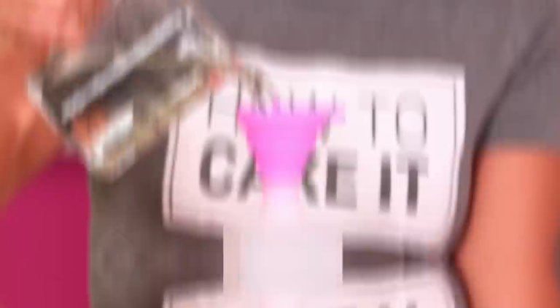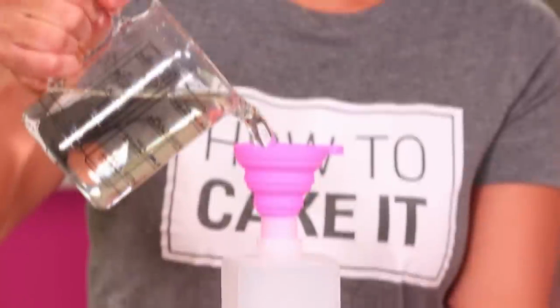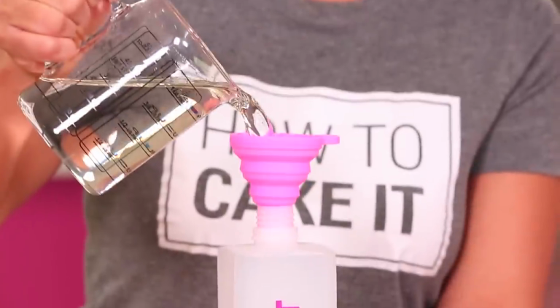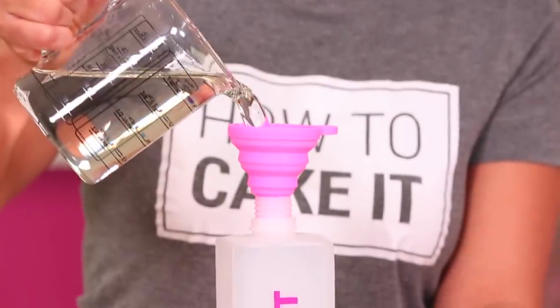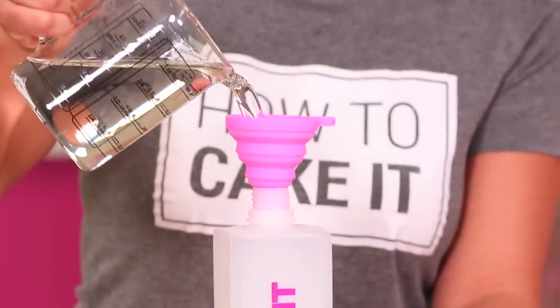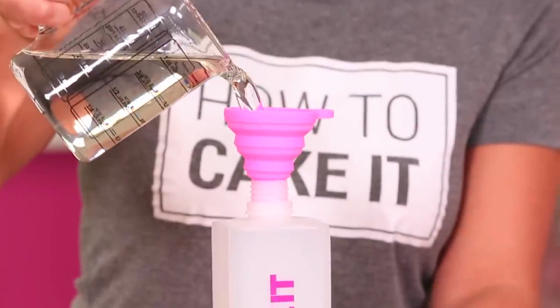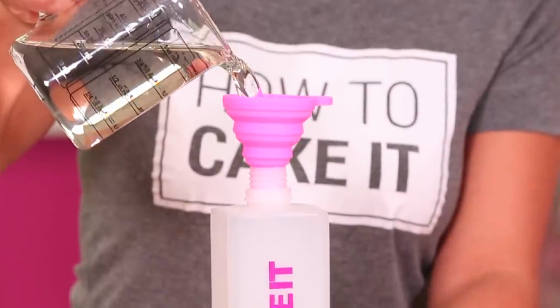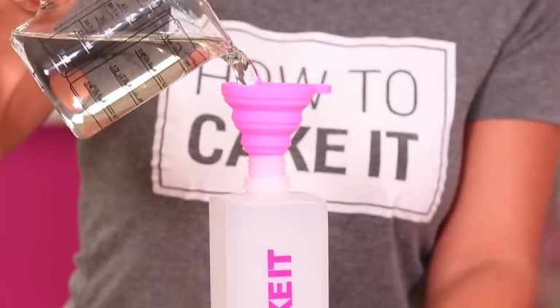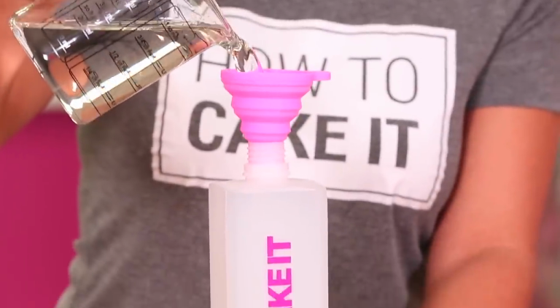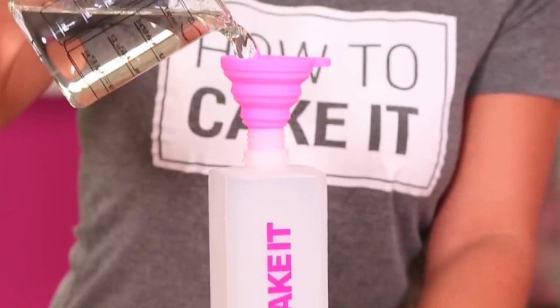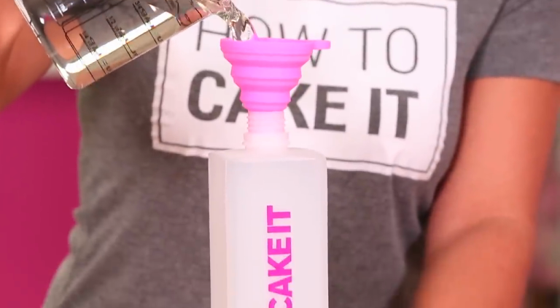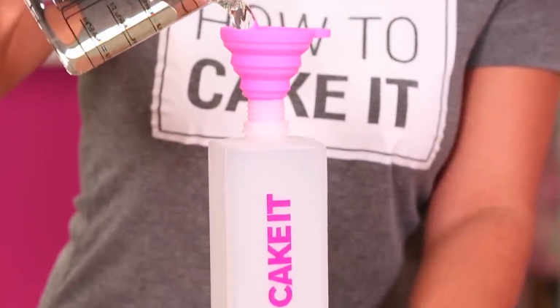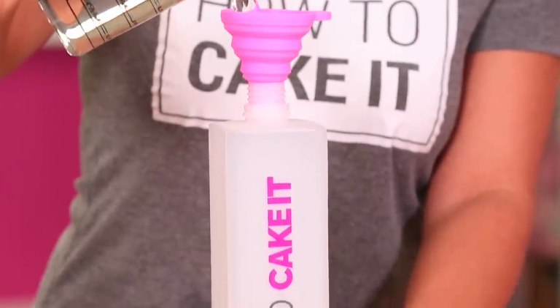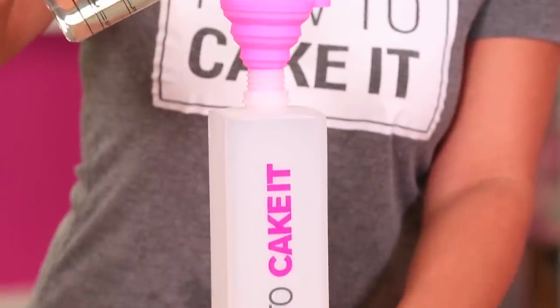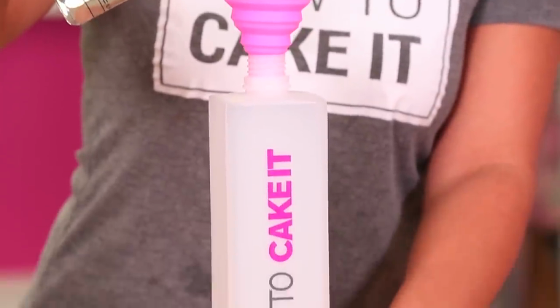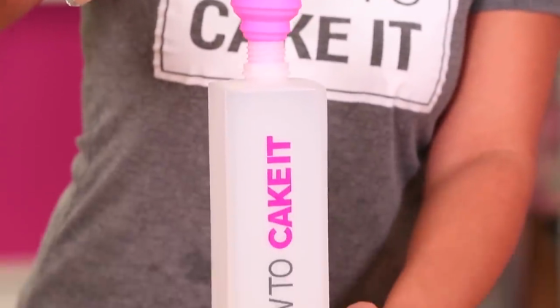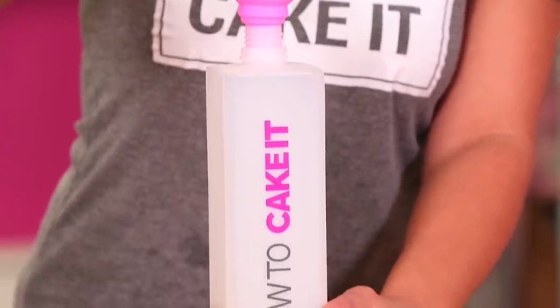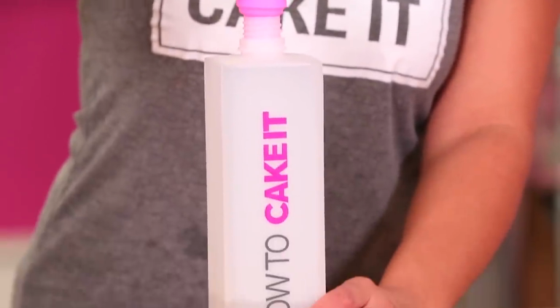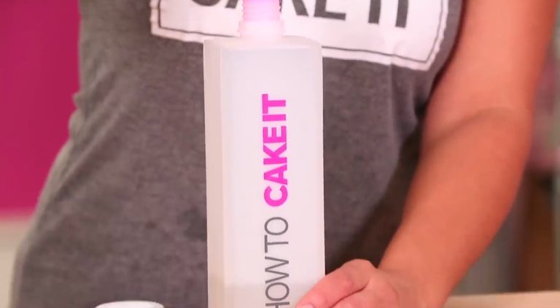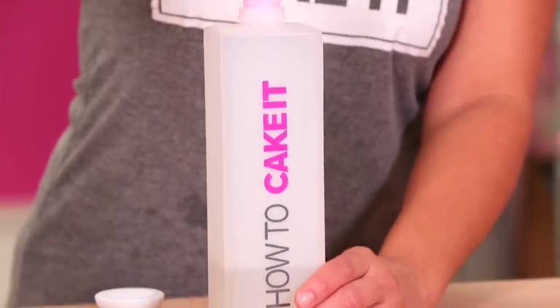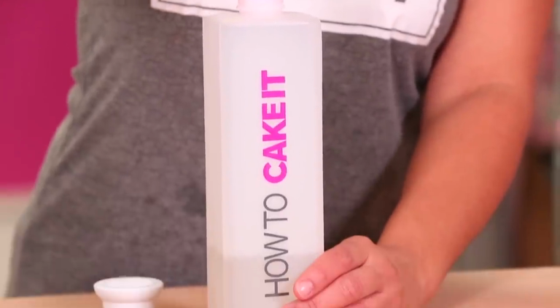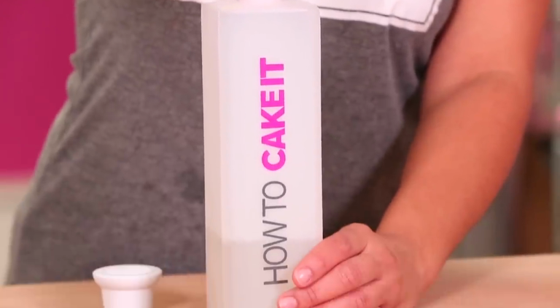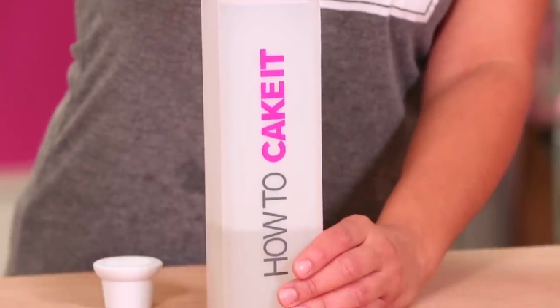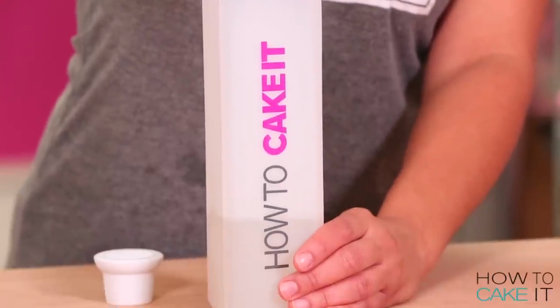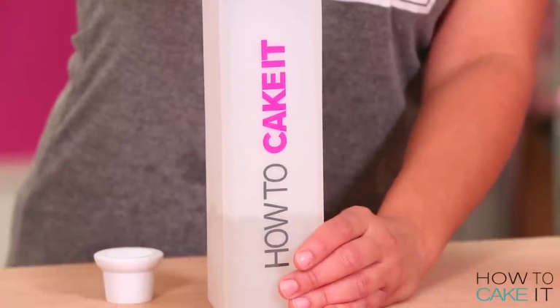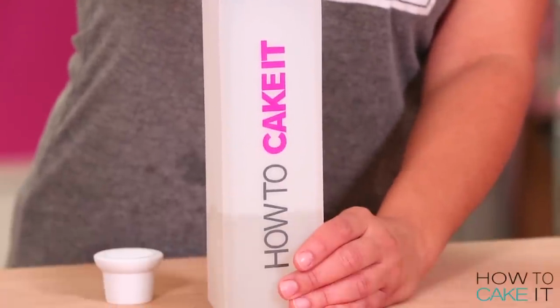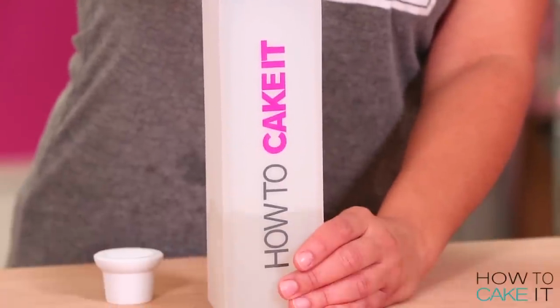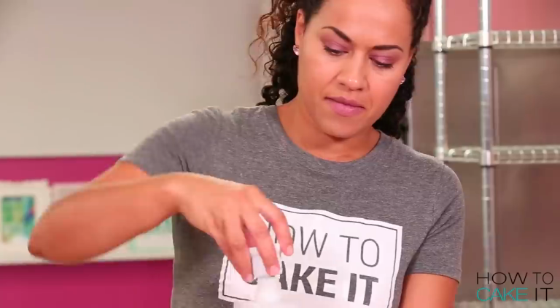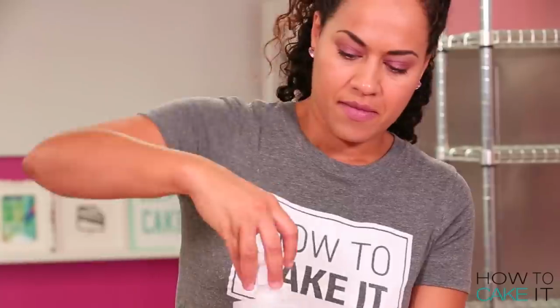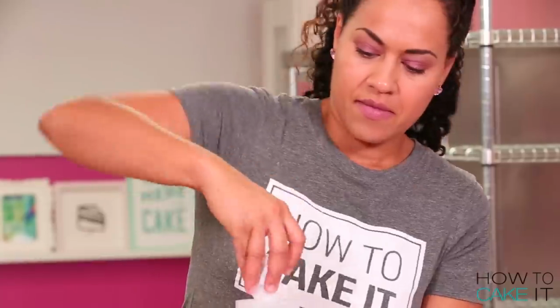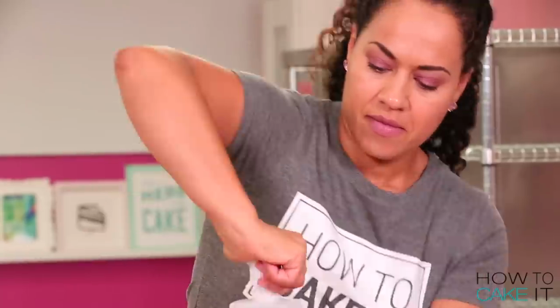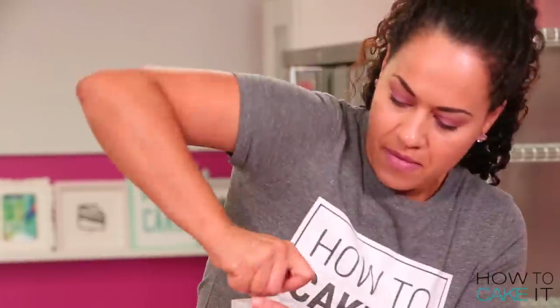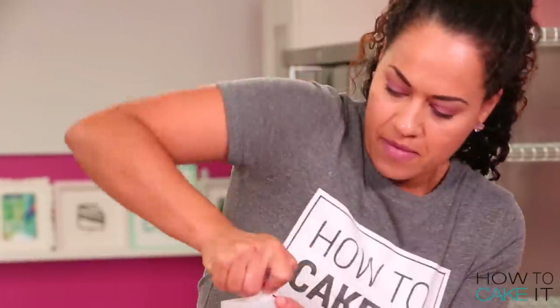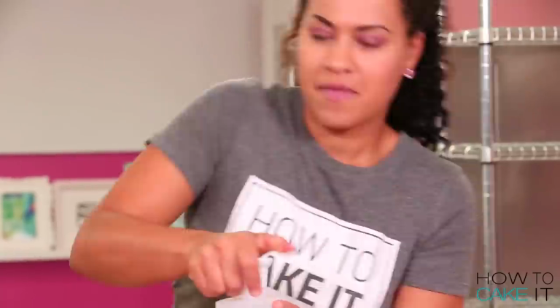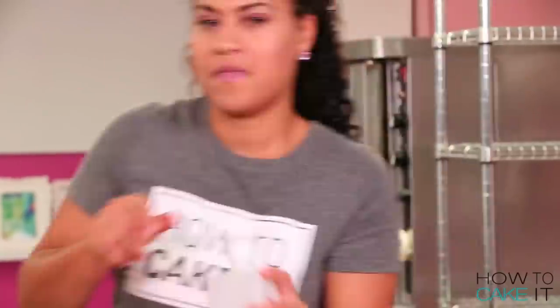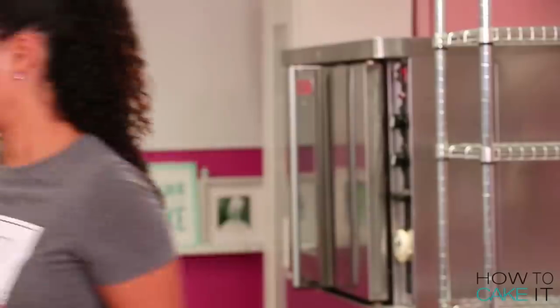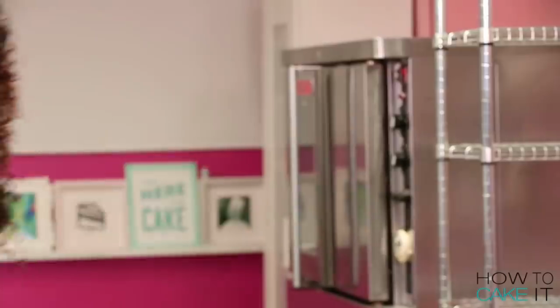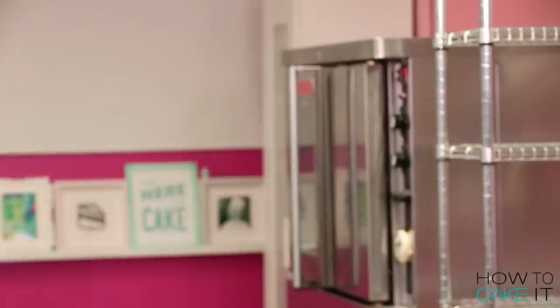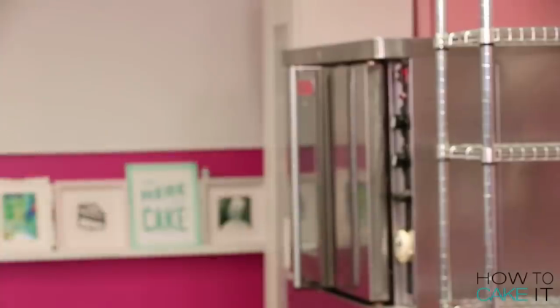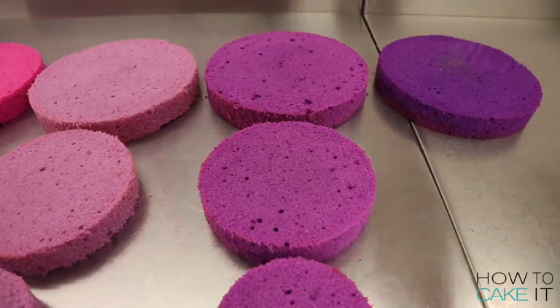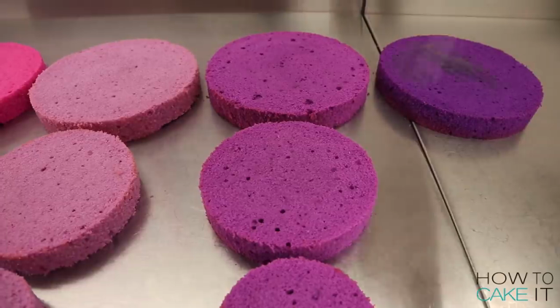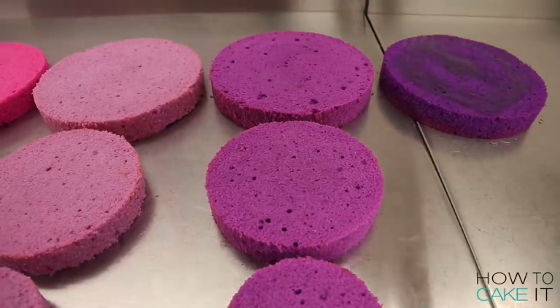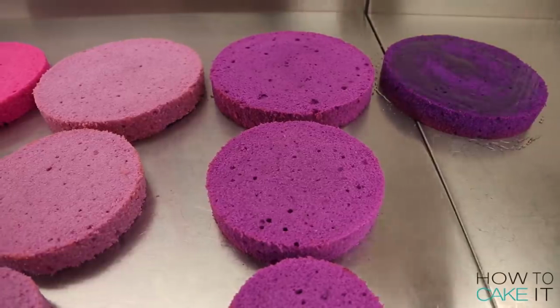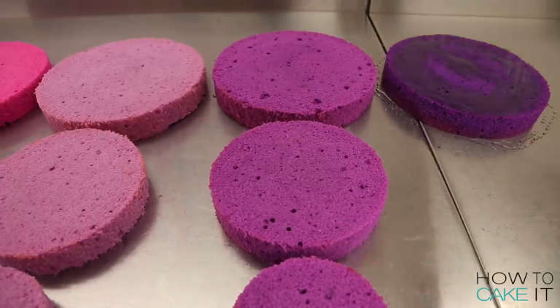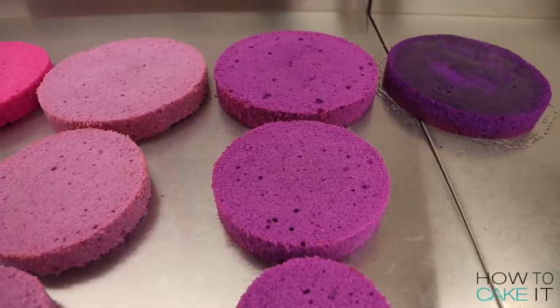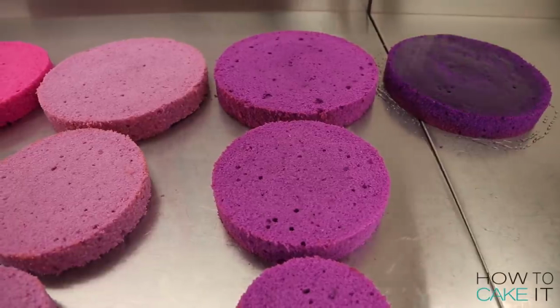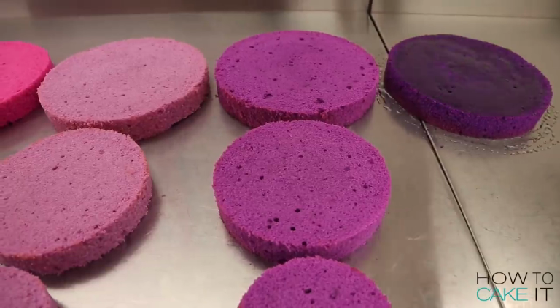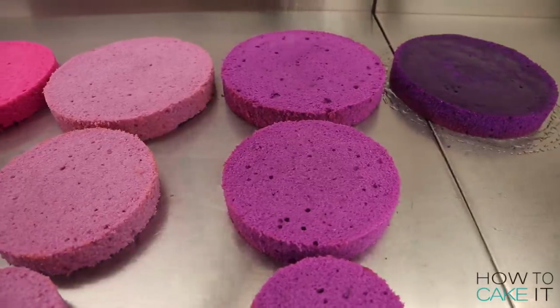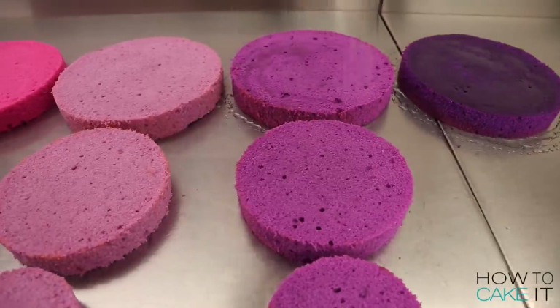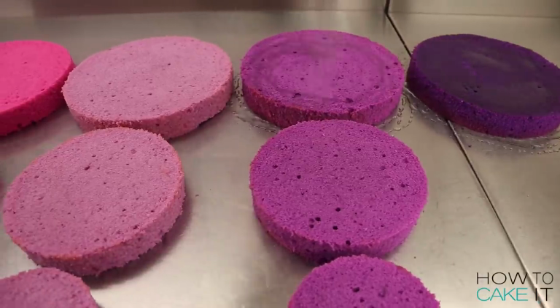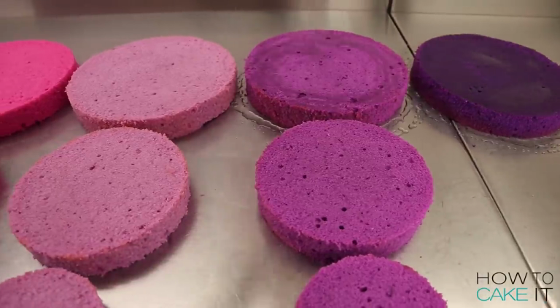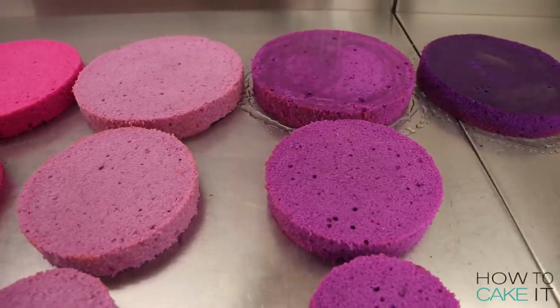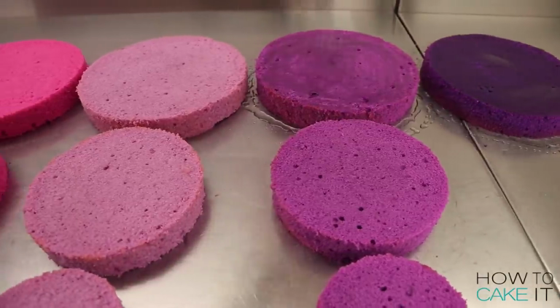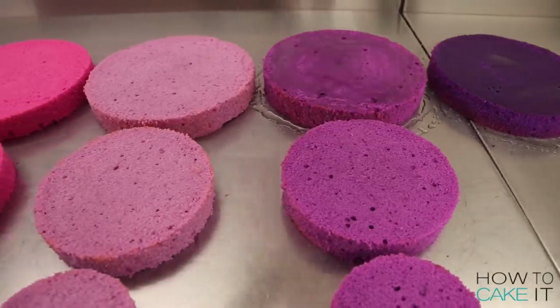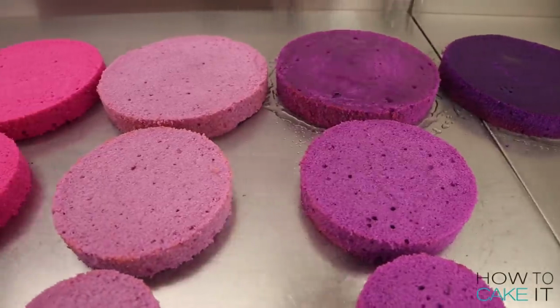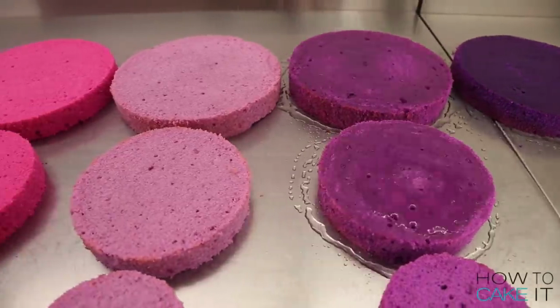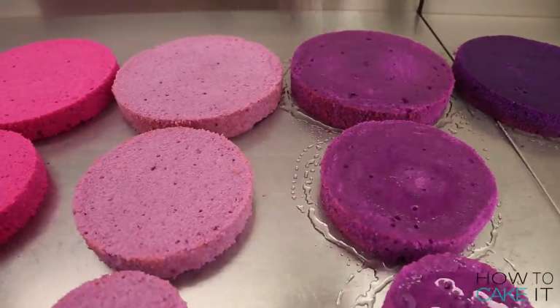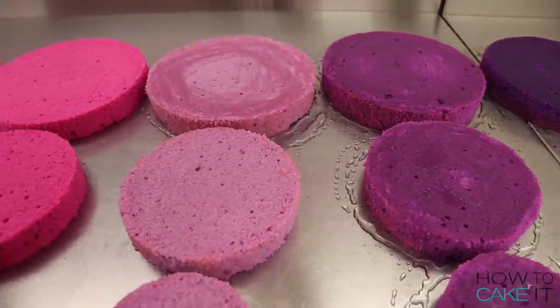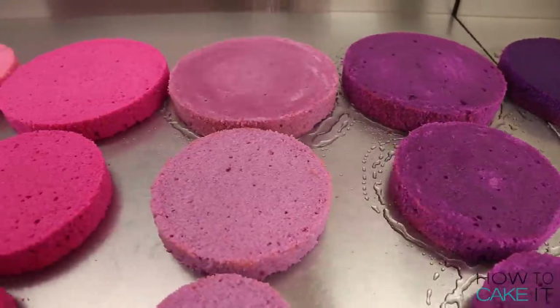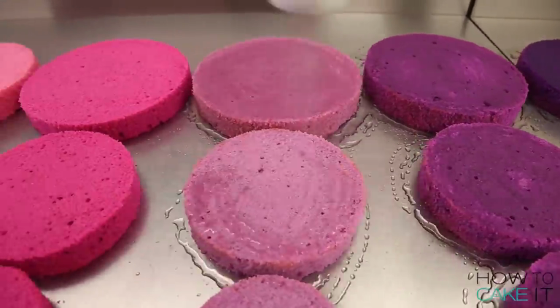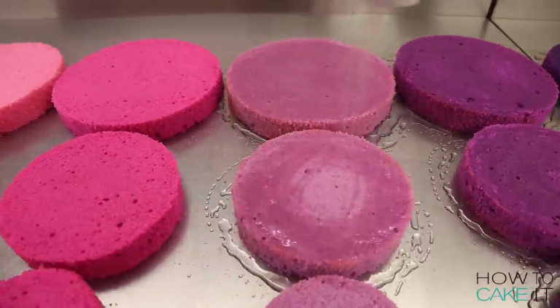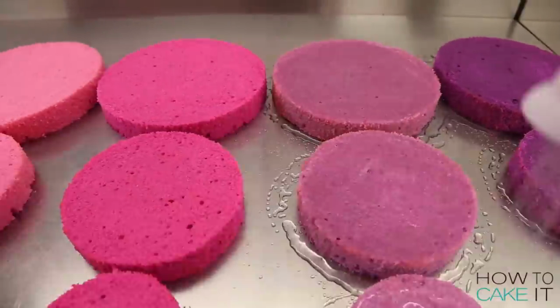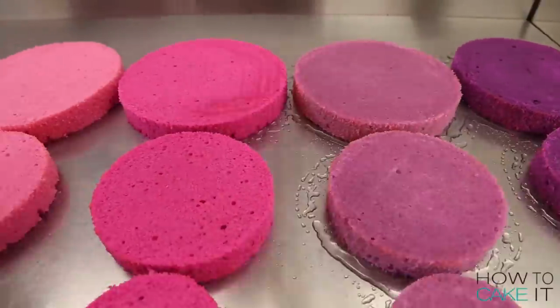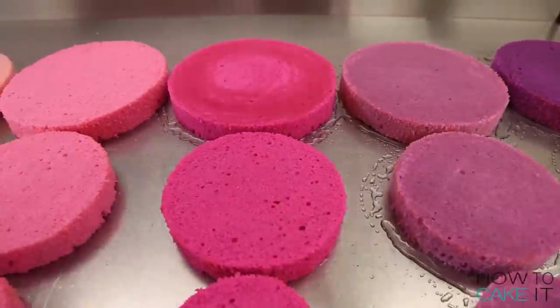Now it's time for Sir Squeeze to help me shower this ombre of cakes with simple syrup.